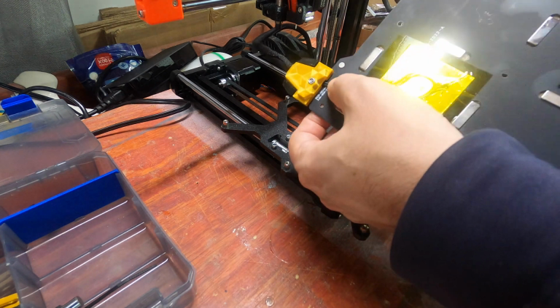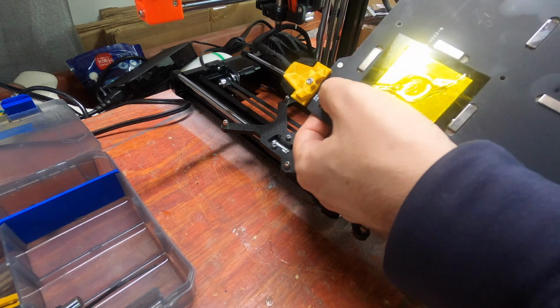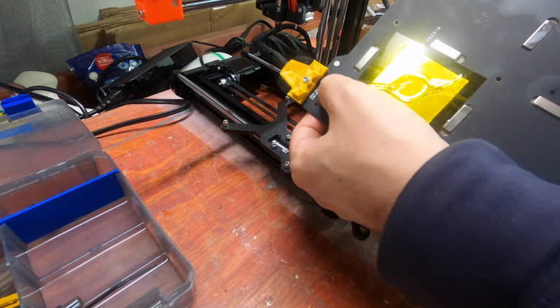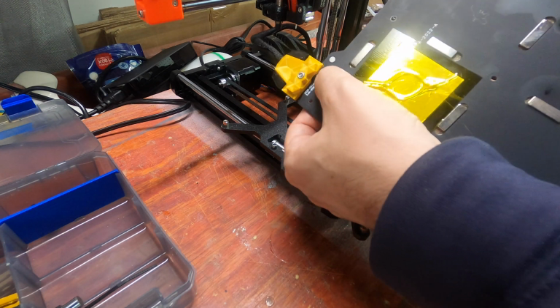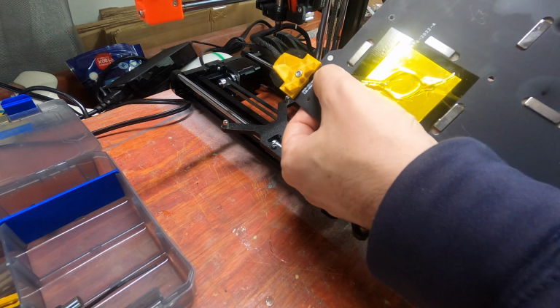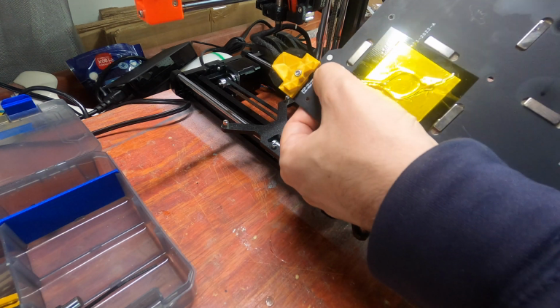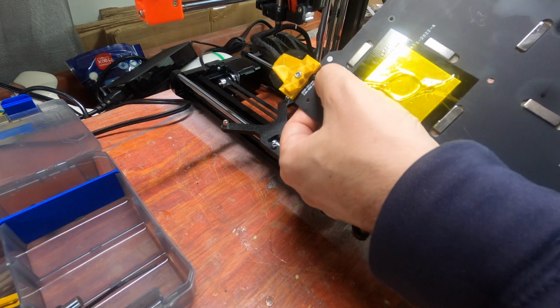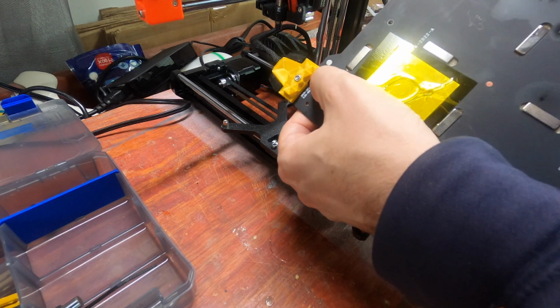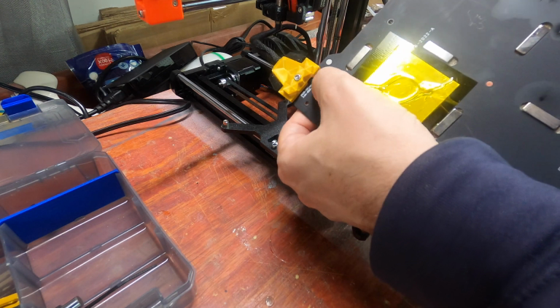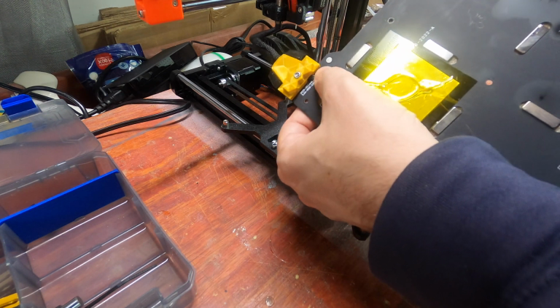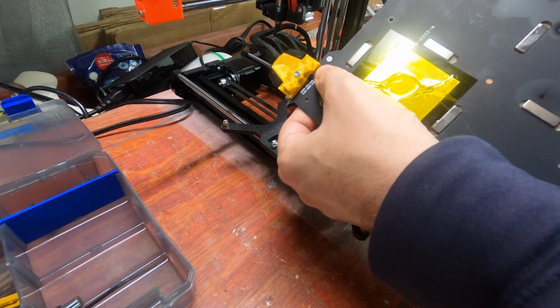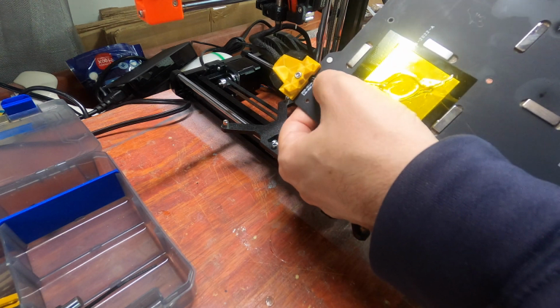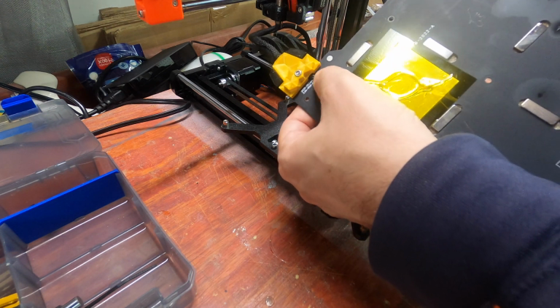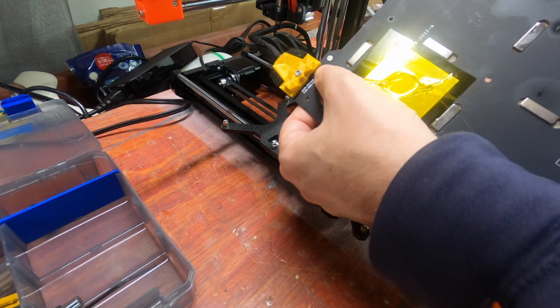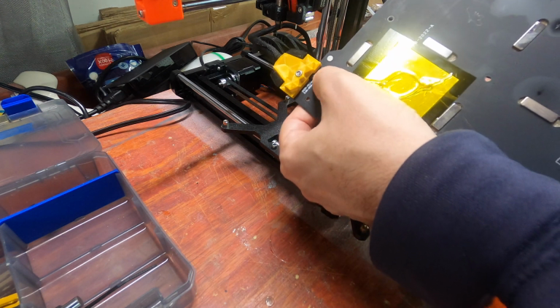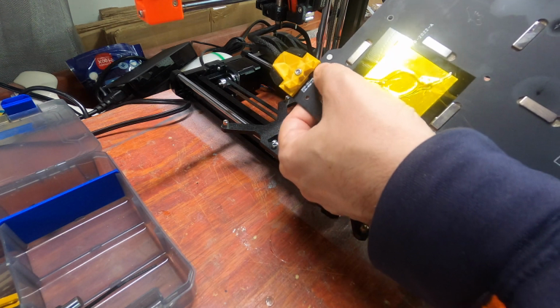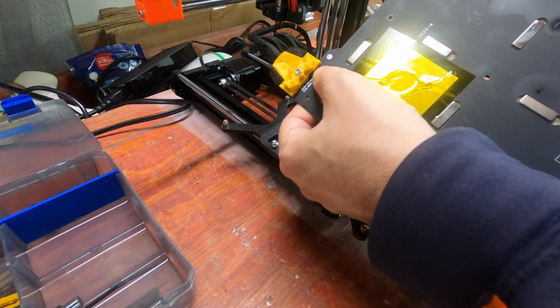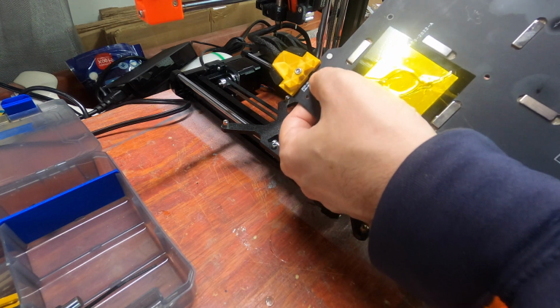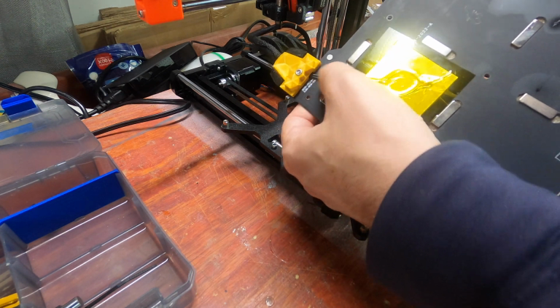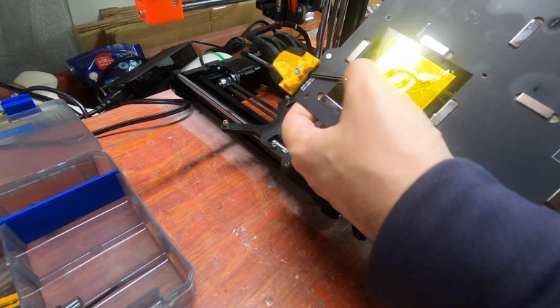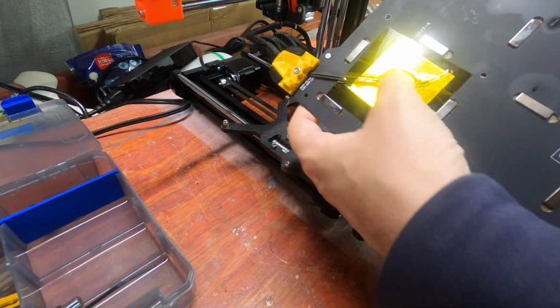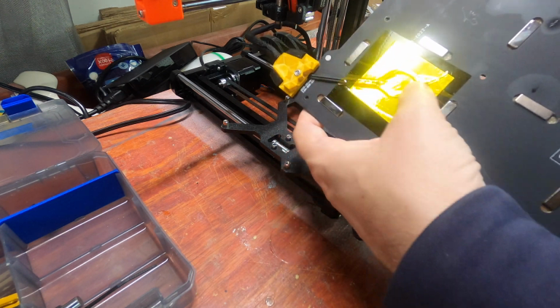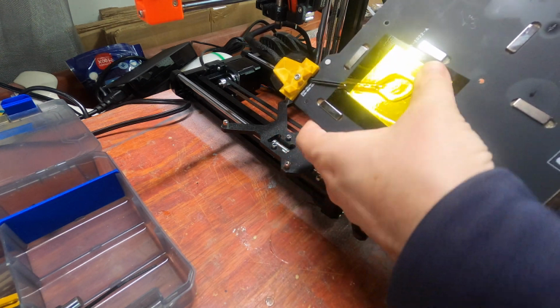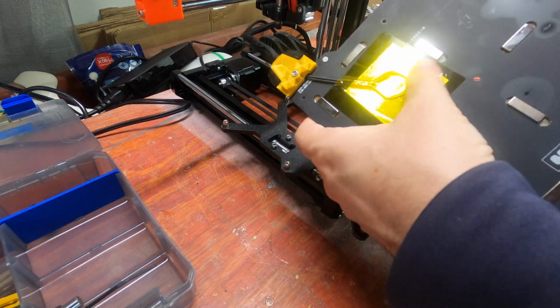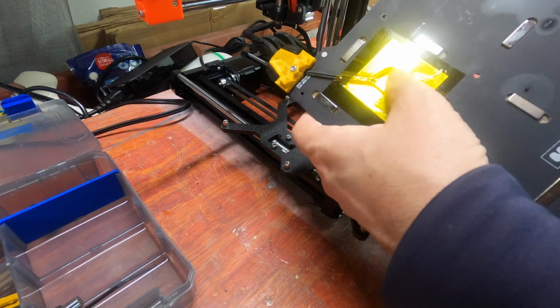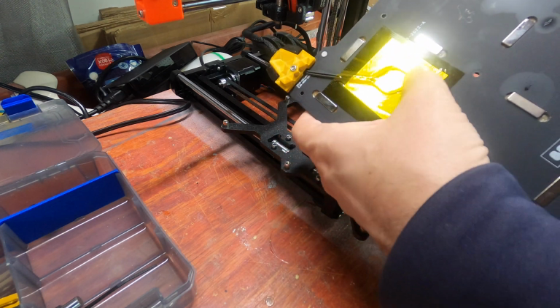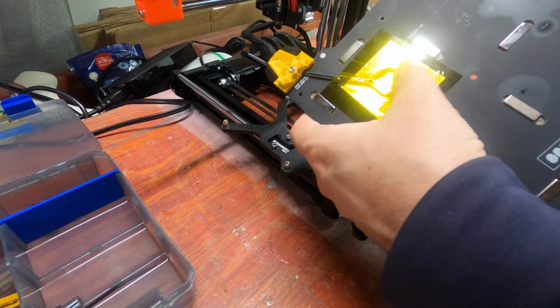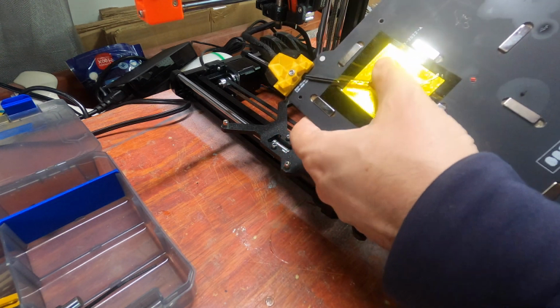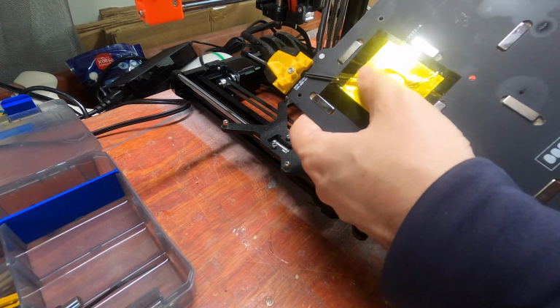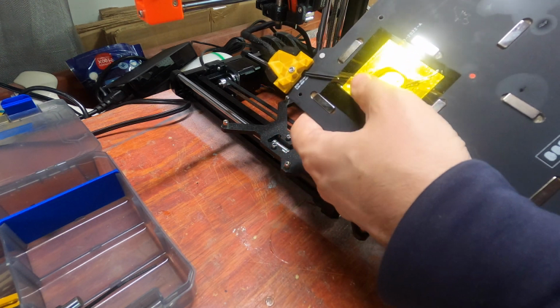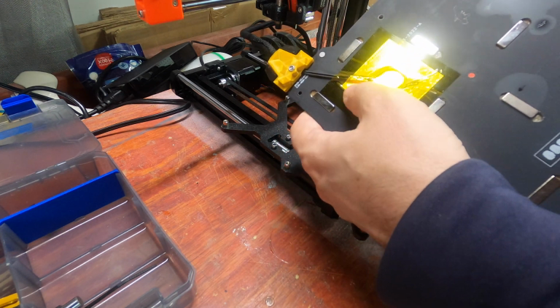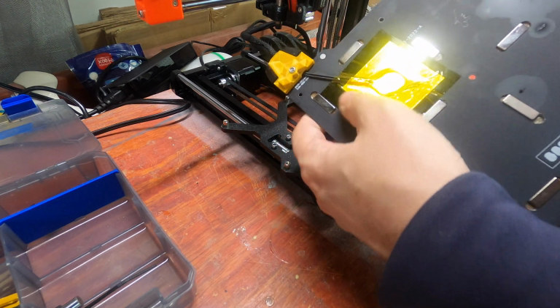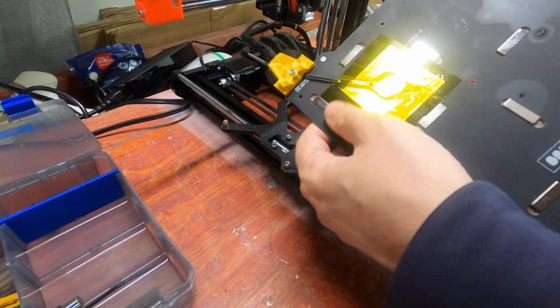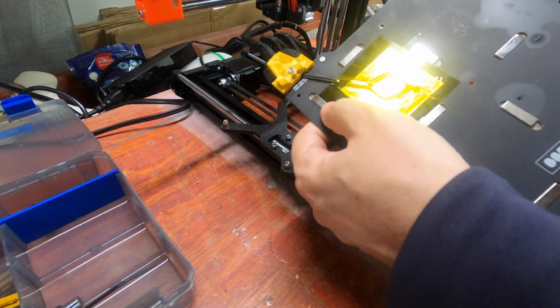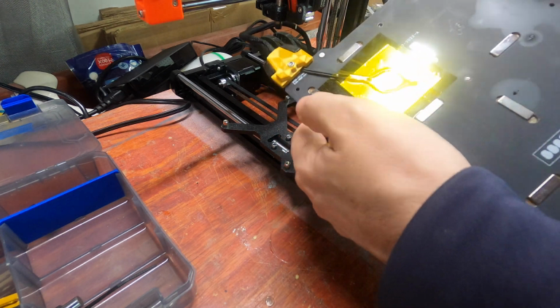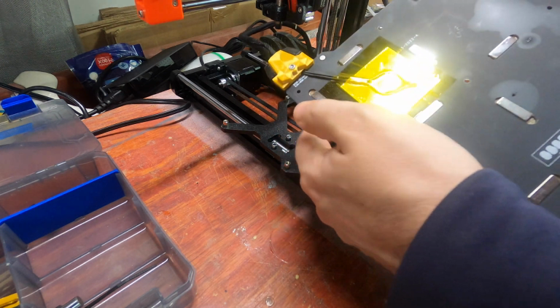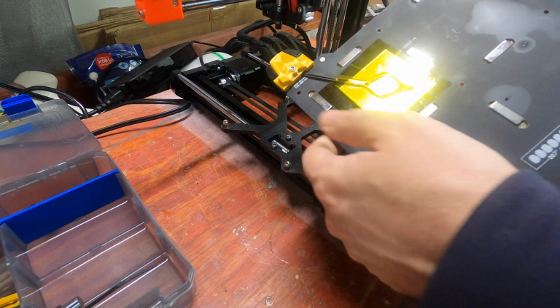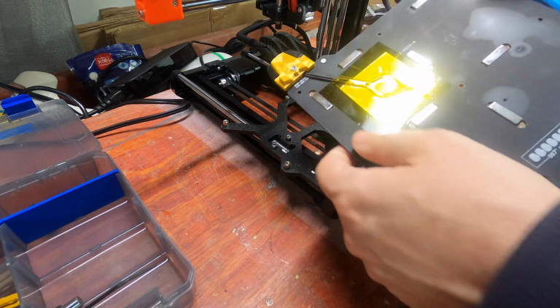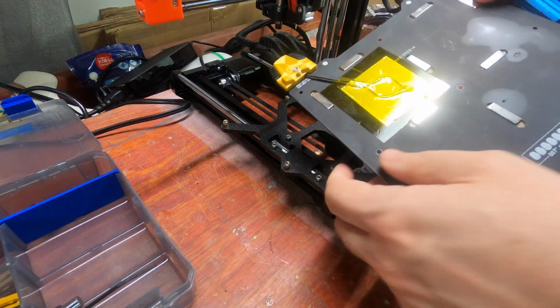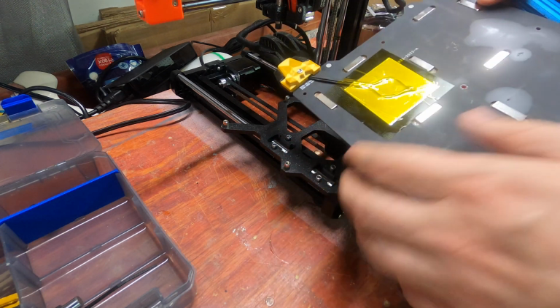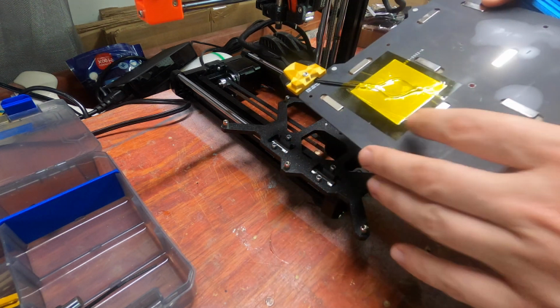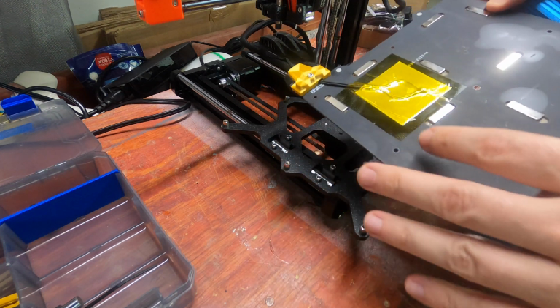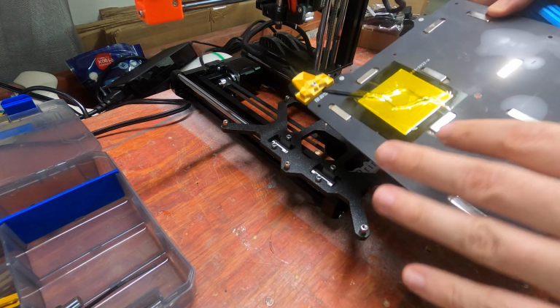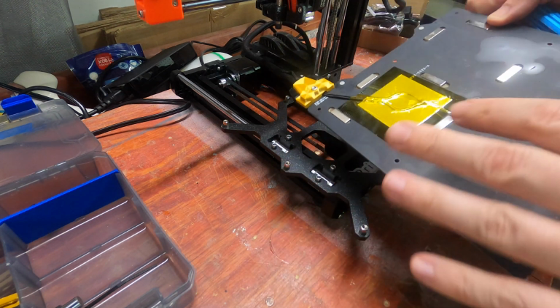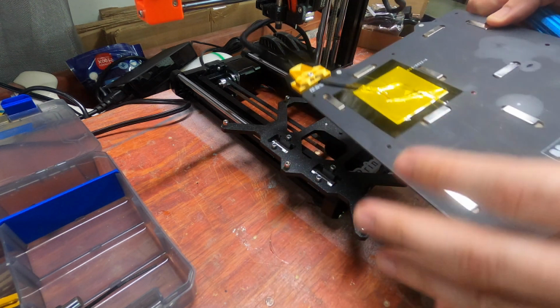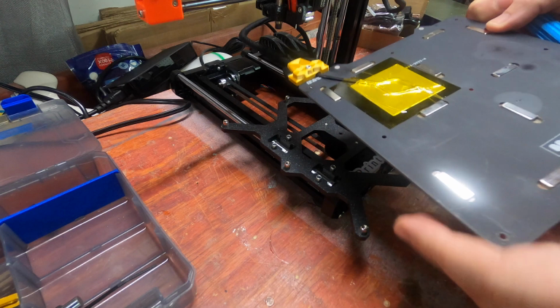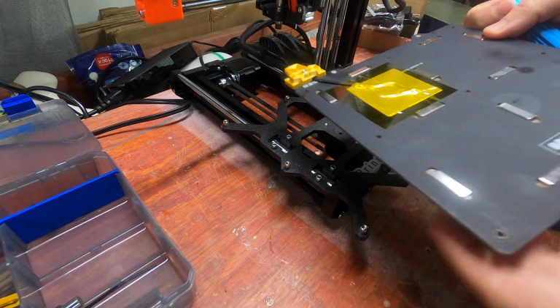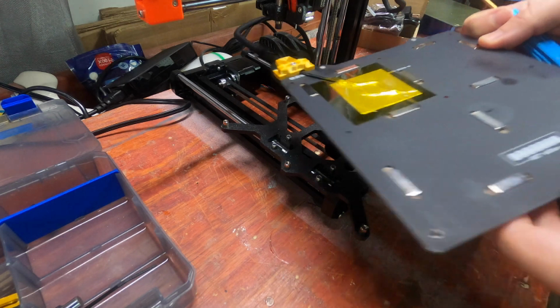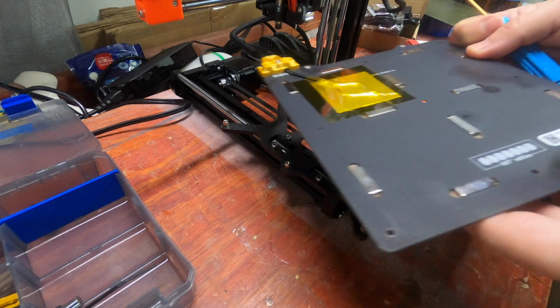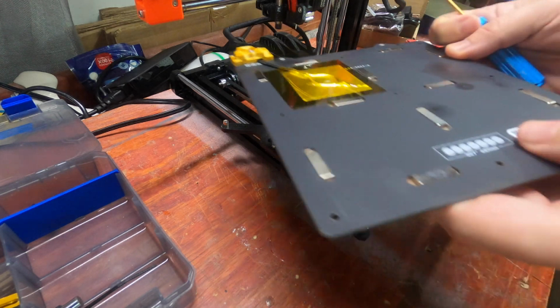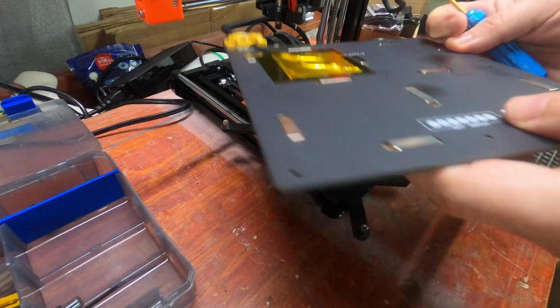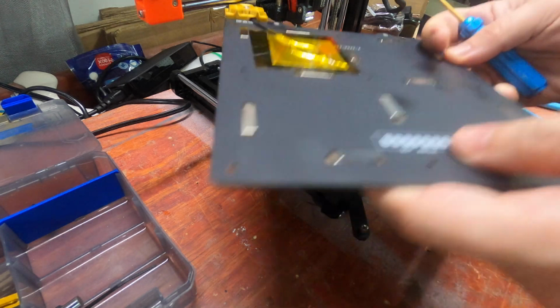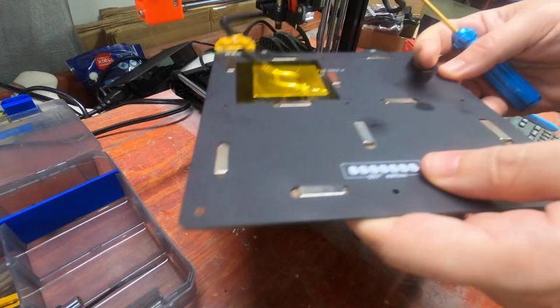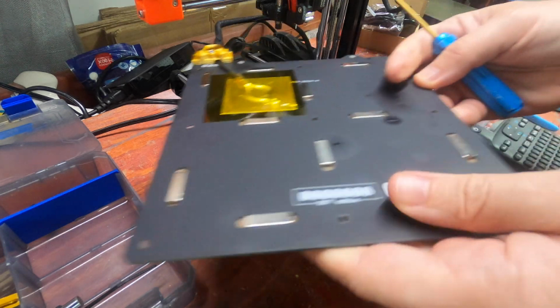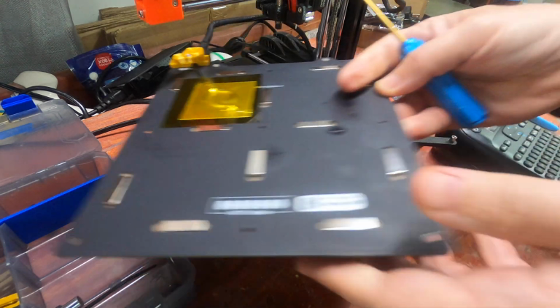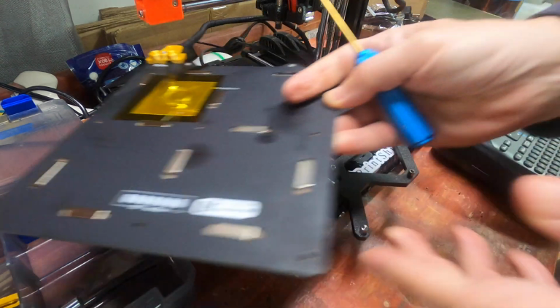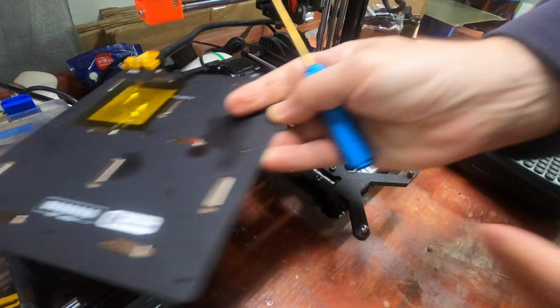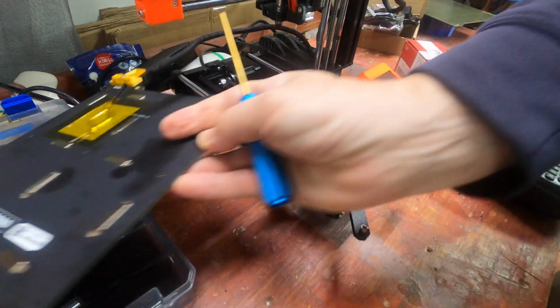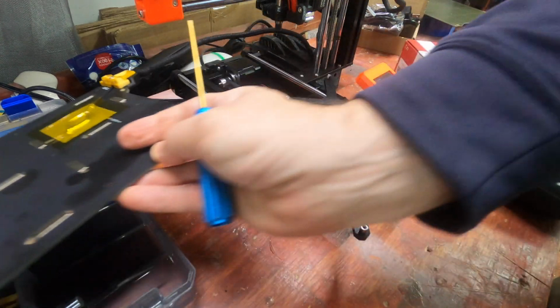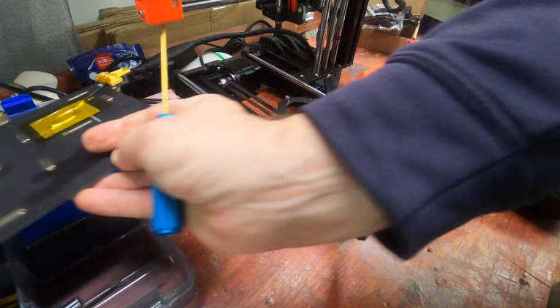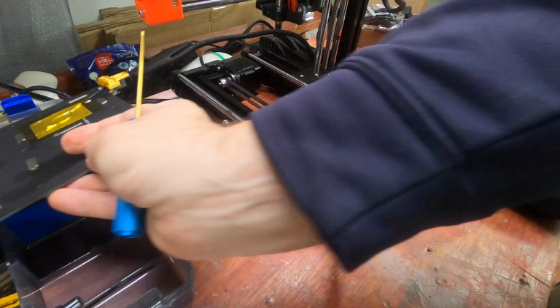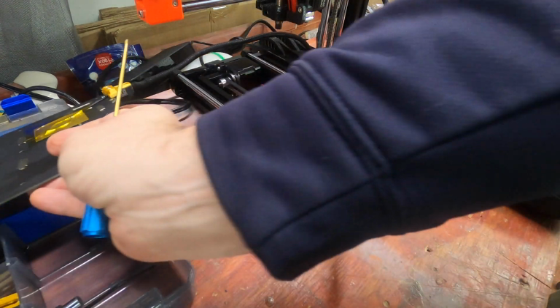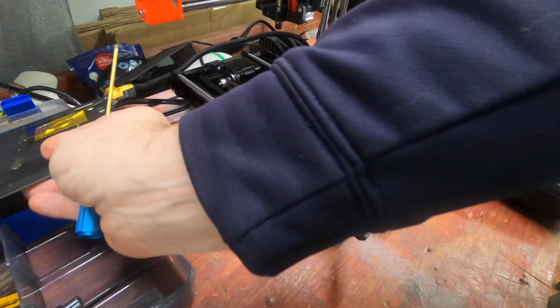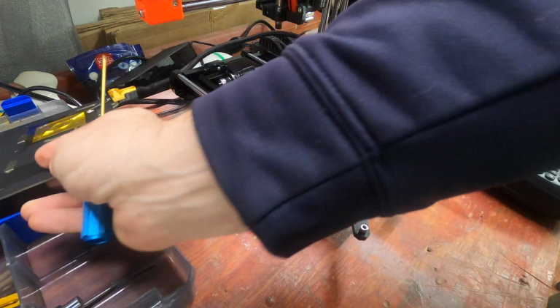Make sure you're not pinching the wires. This is your thermistor — pretty important. You can set the bed aside for now.